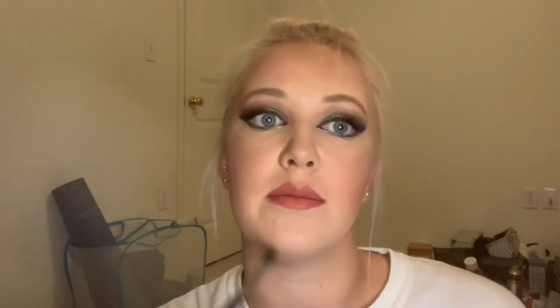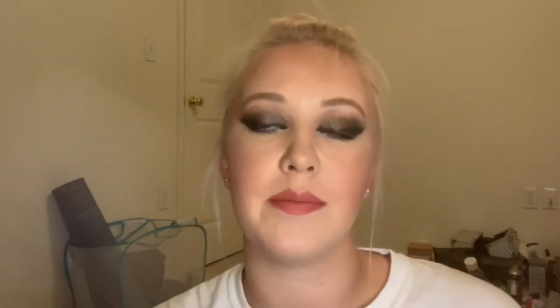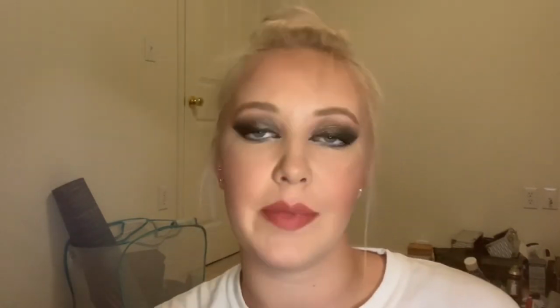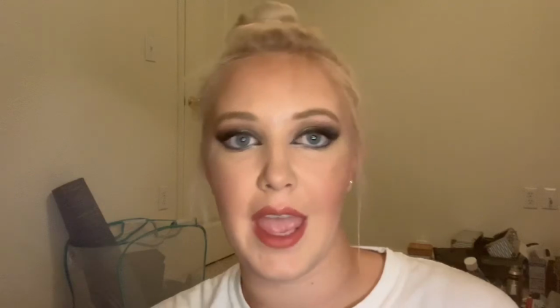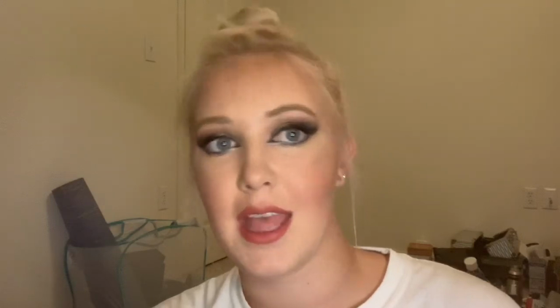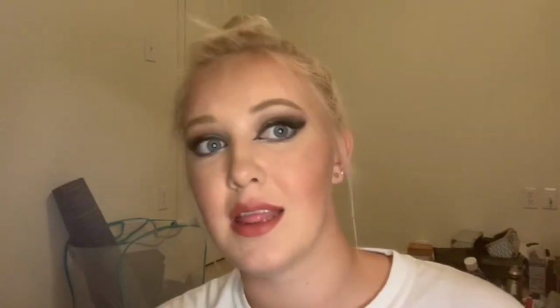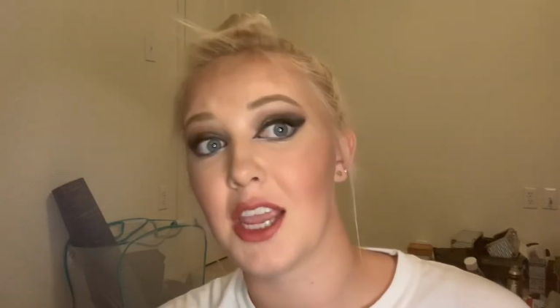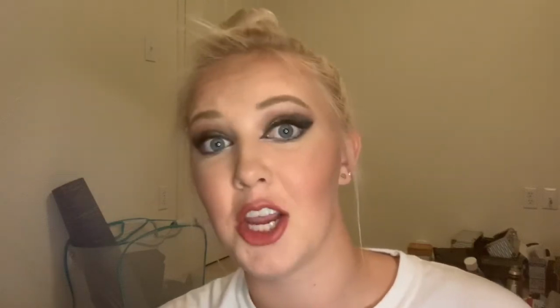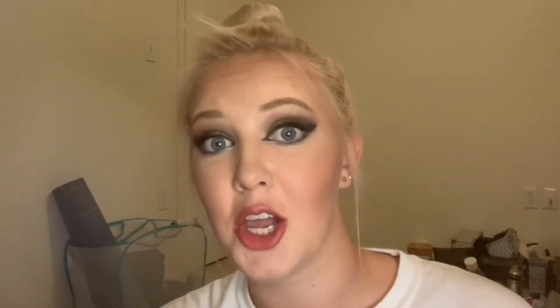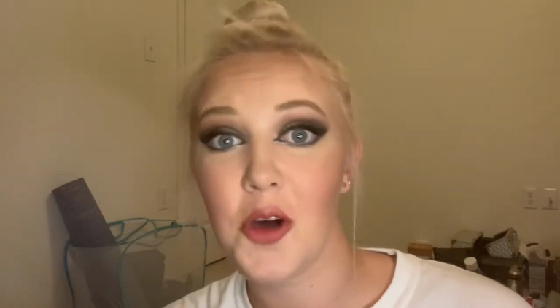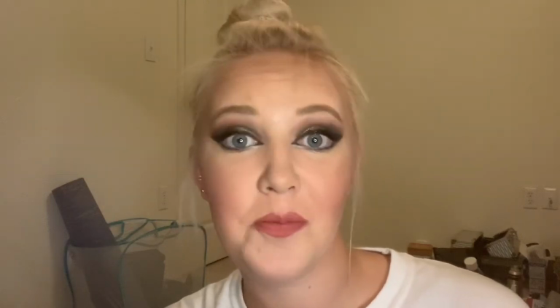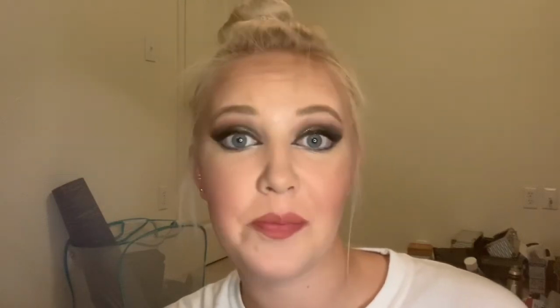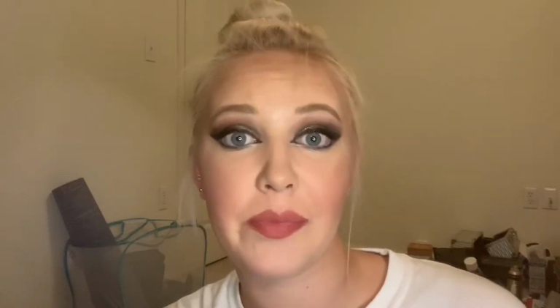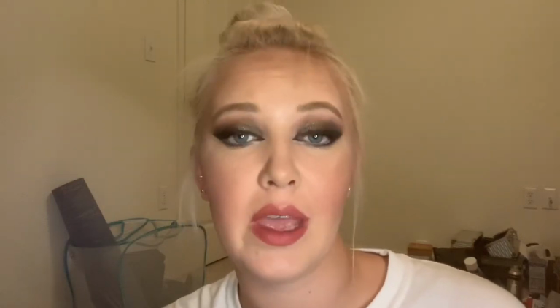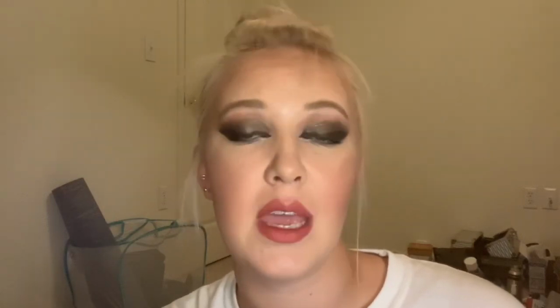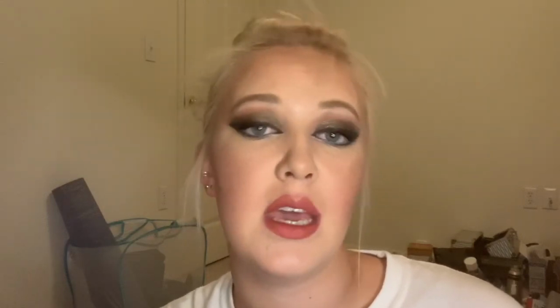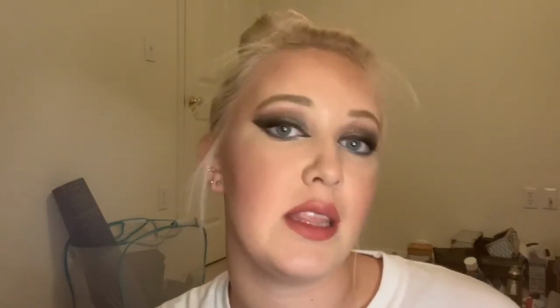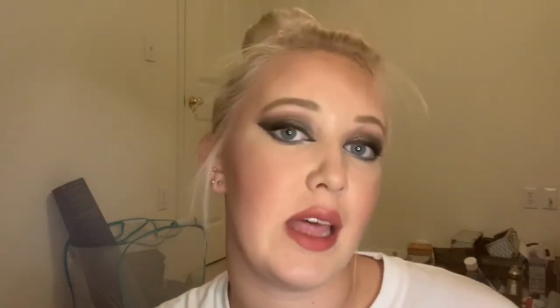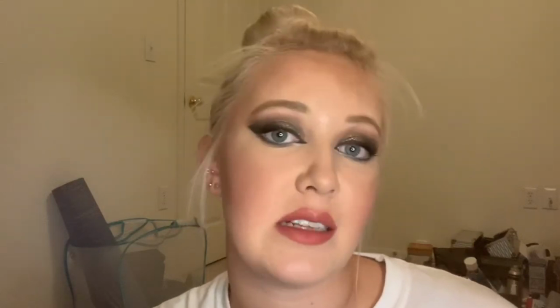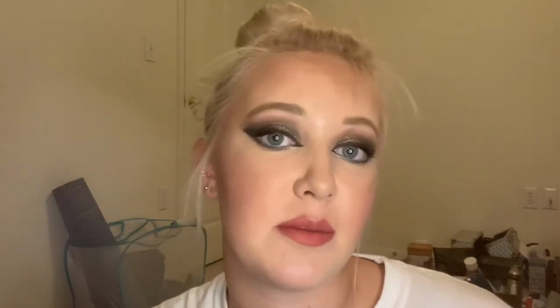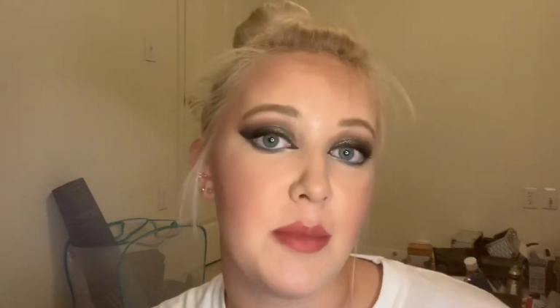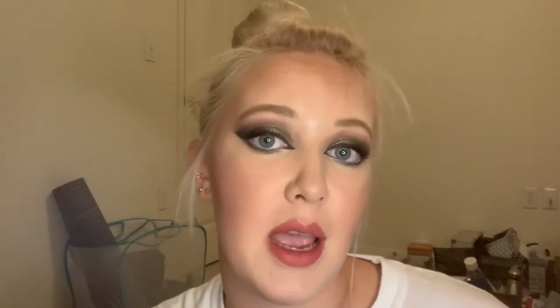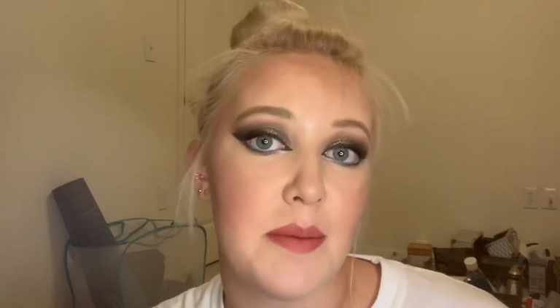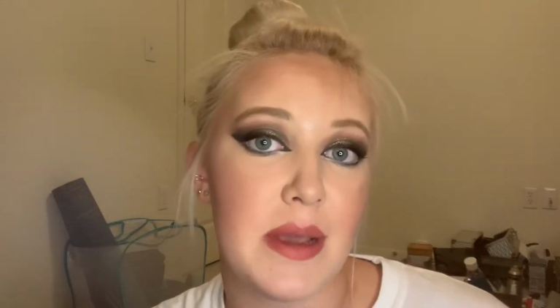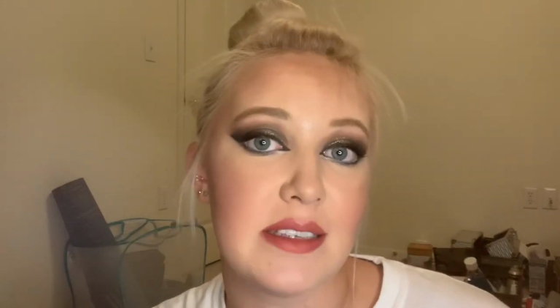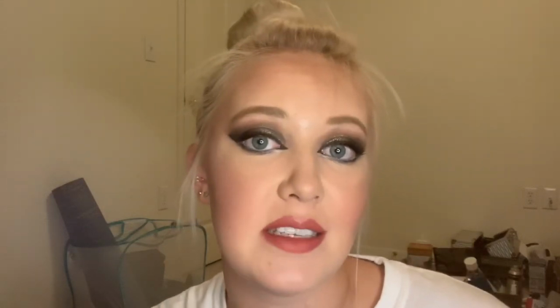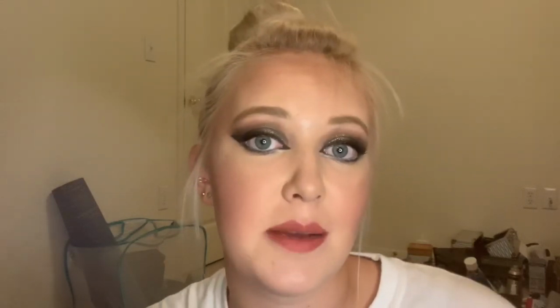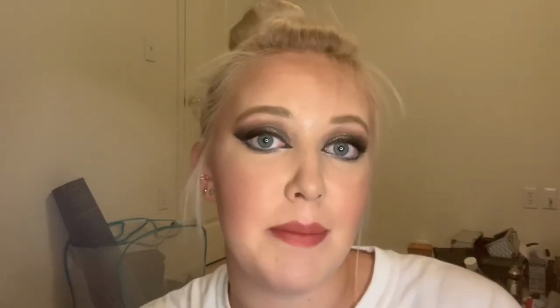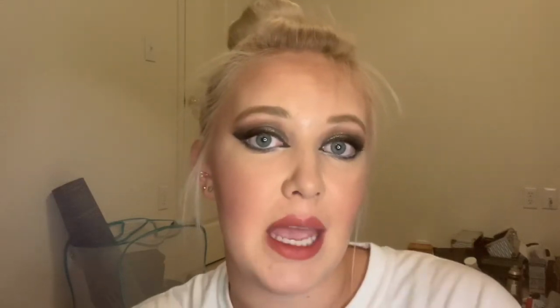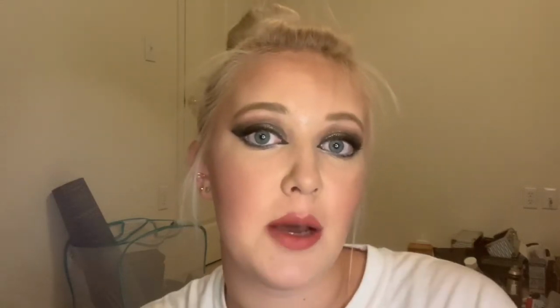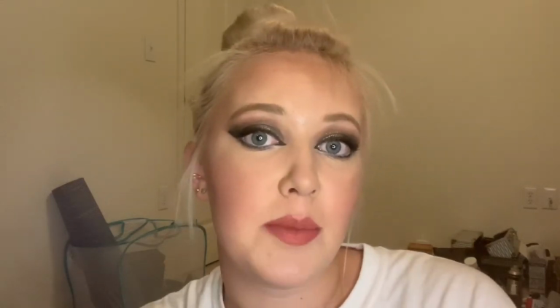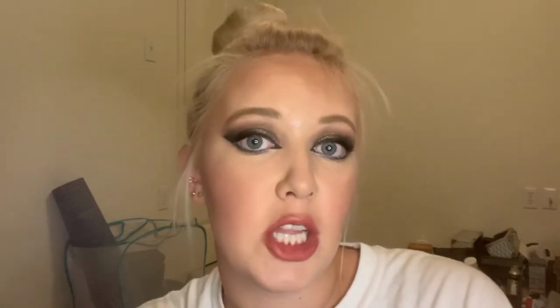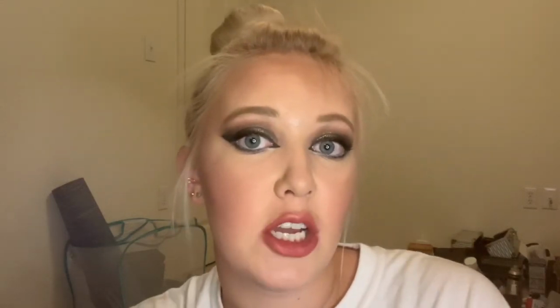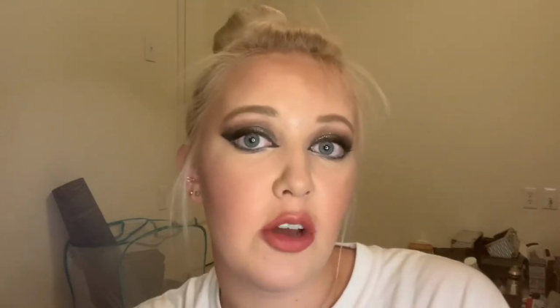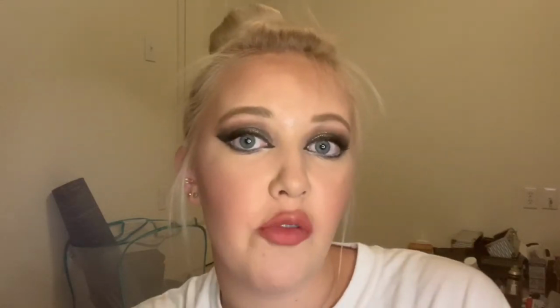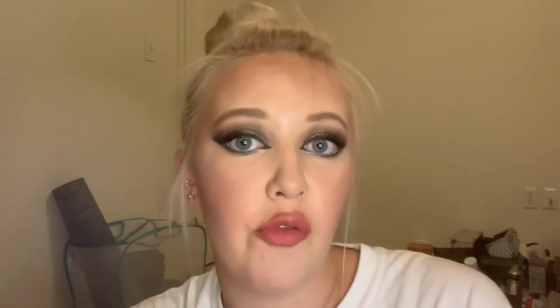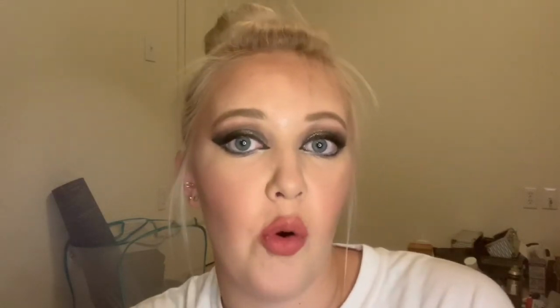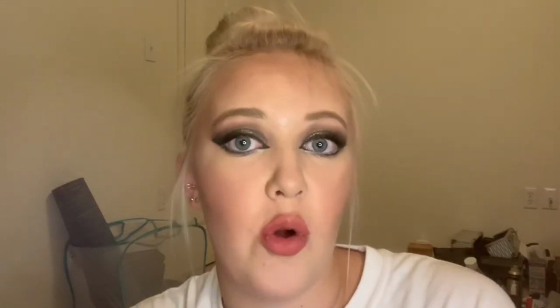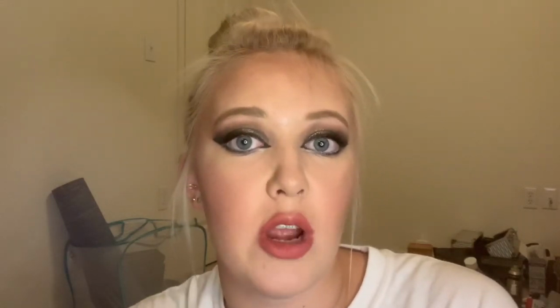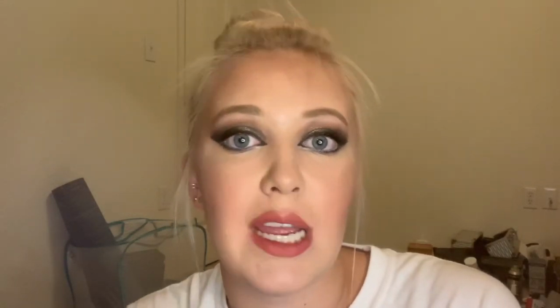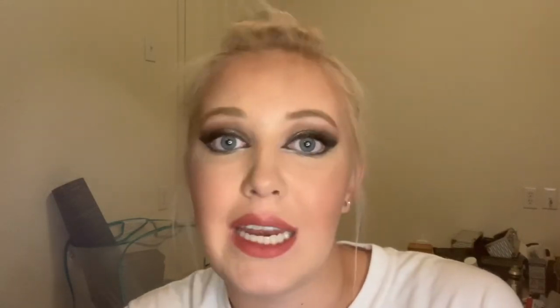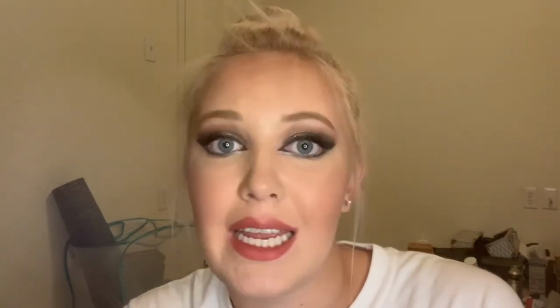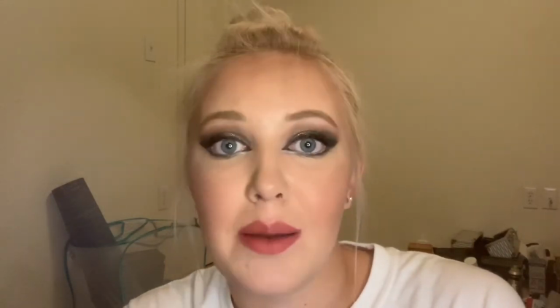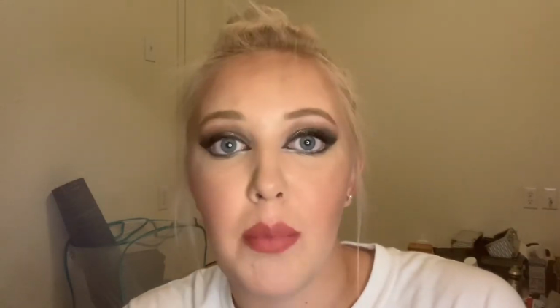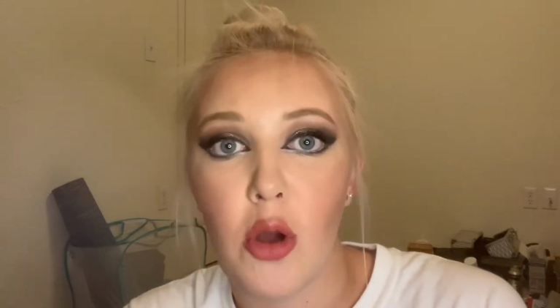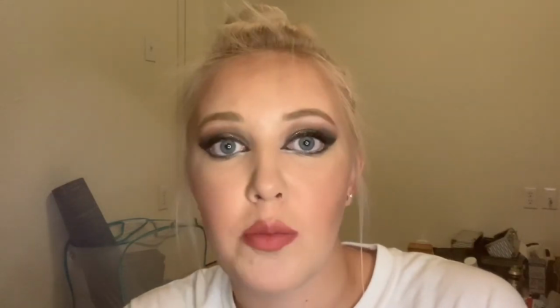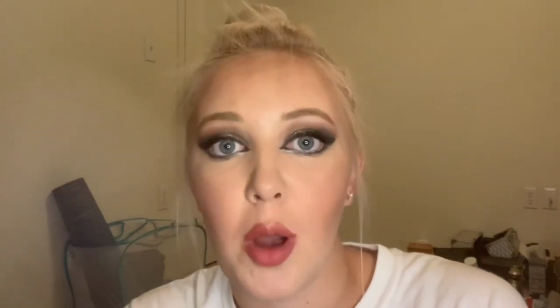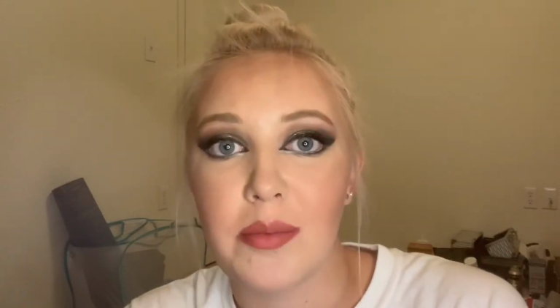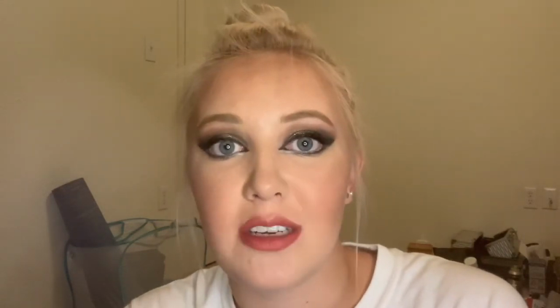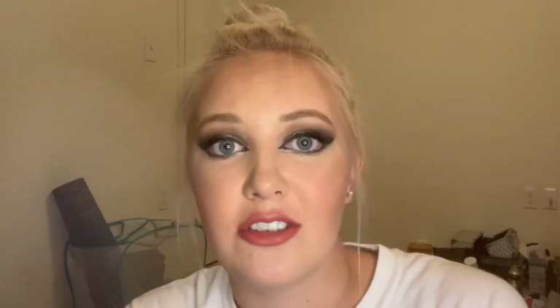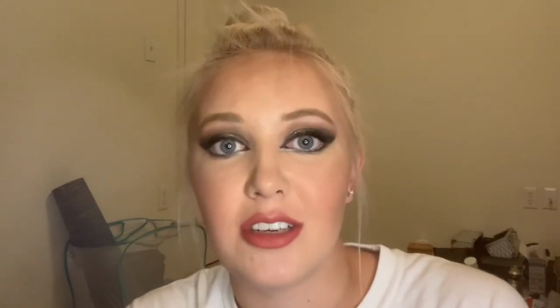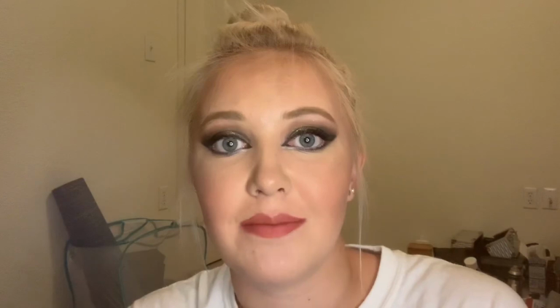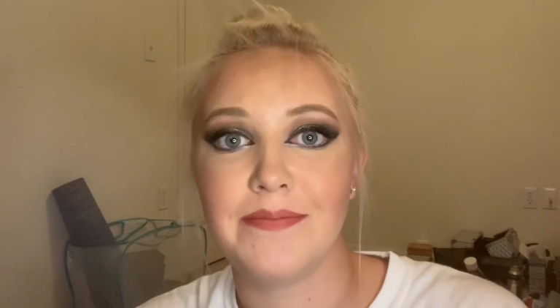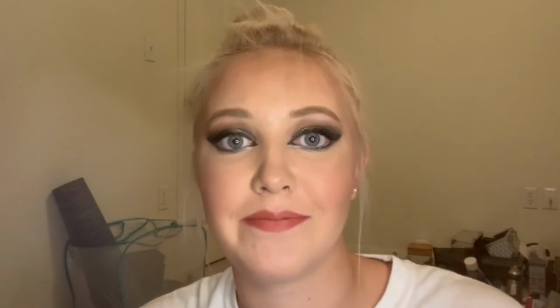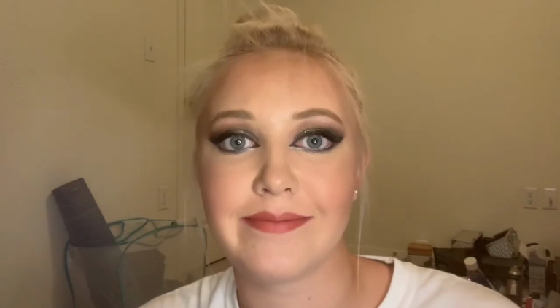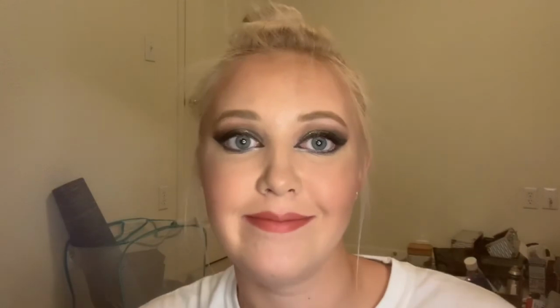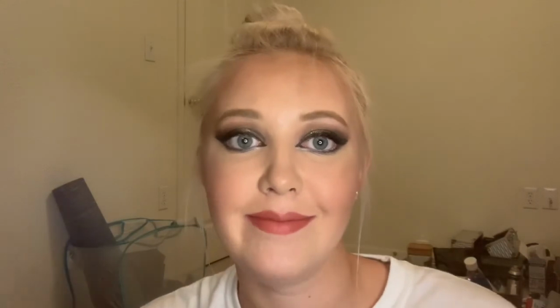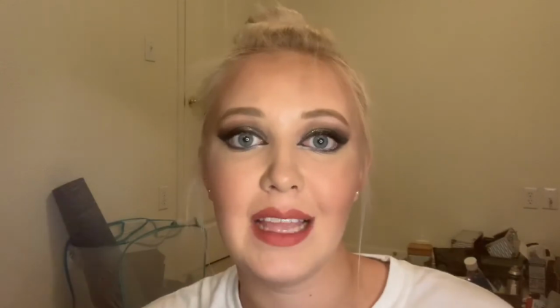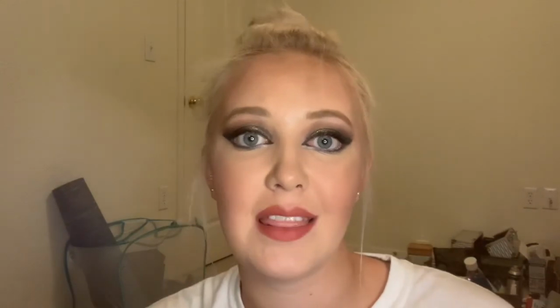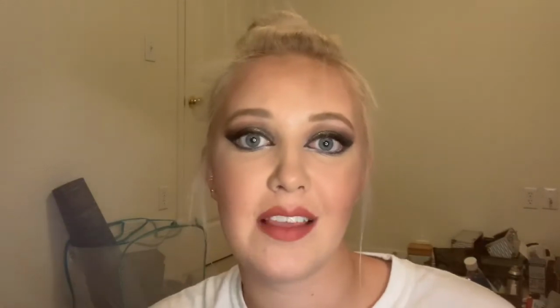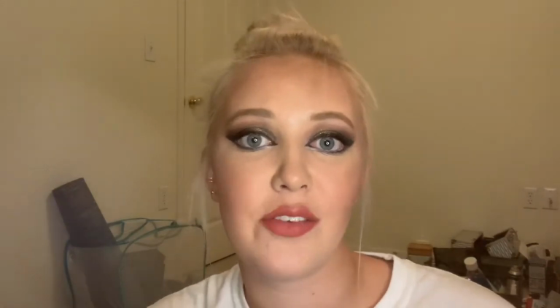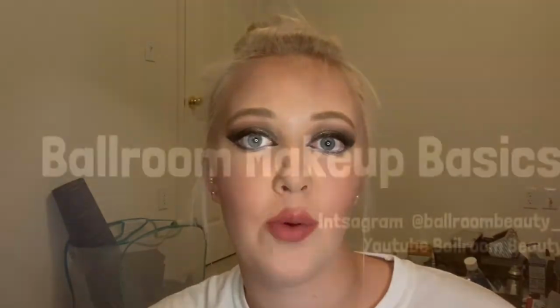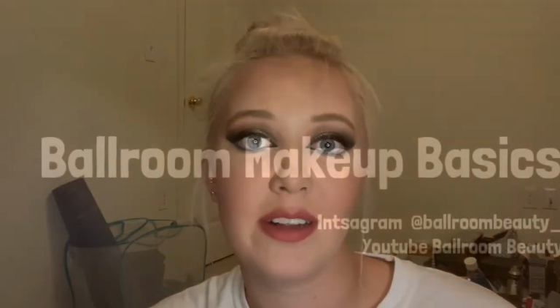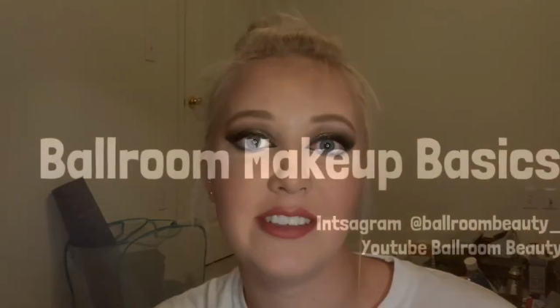And there you go — that's my basic makeup look for any ballroom competition. Thanks for watching.